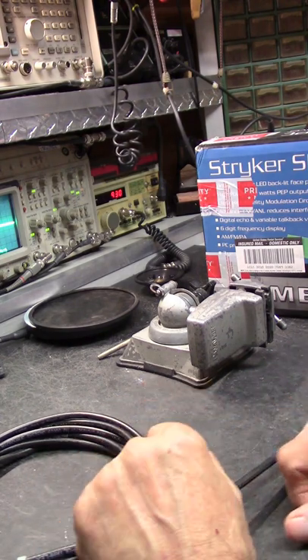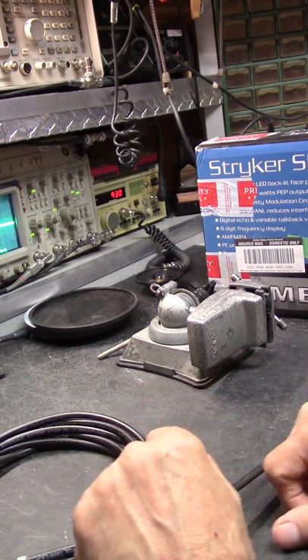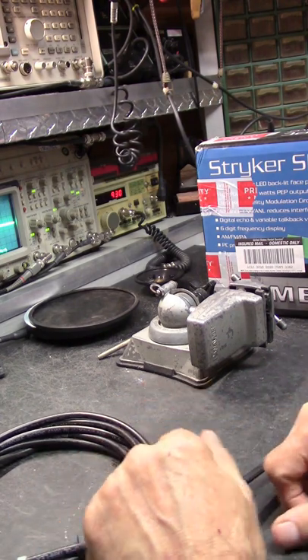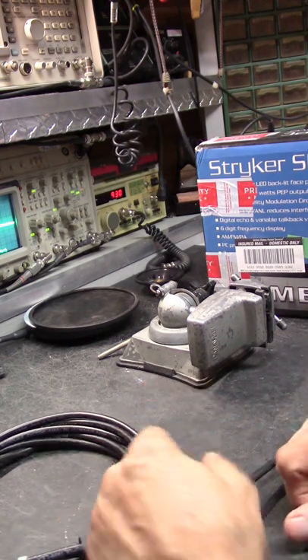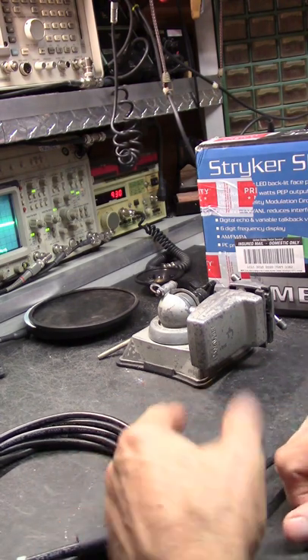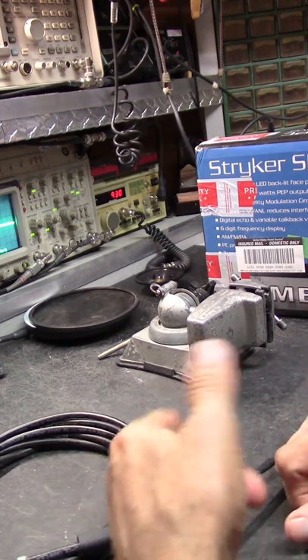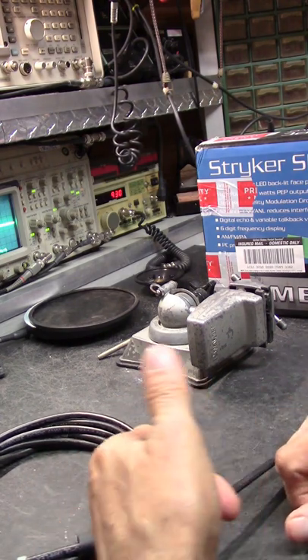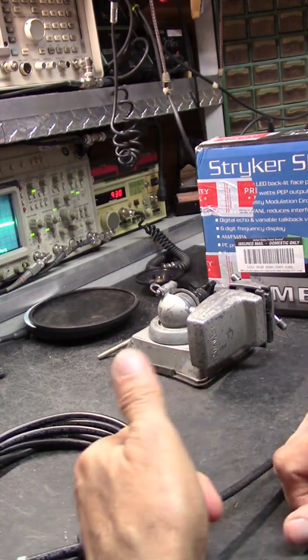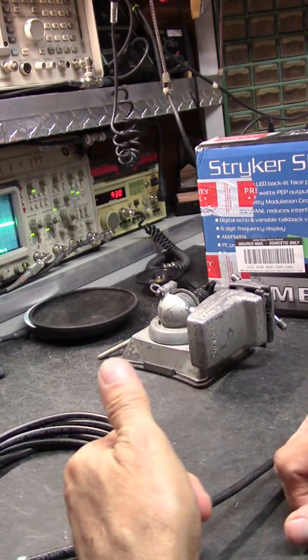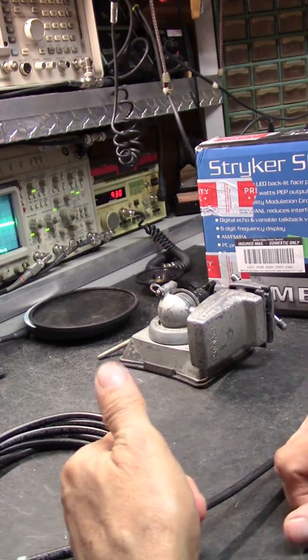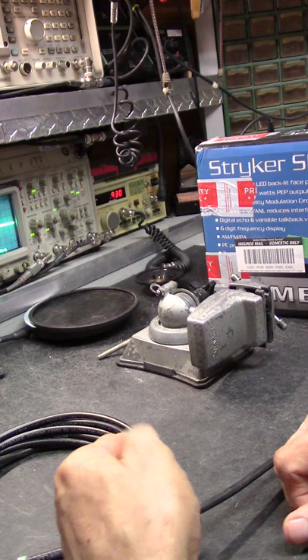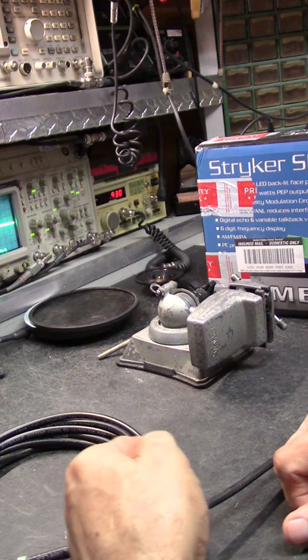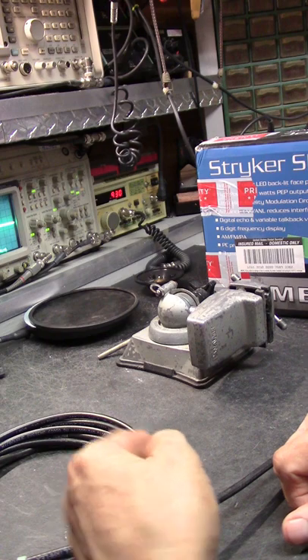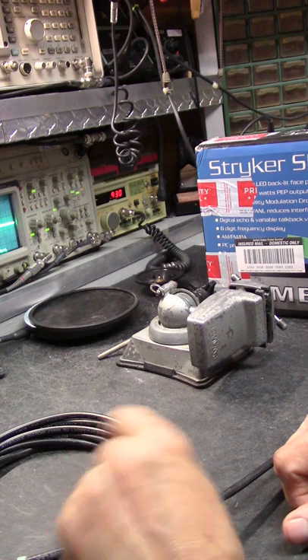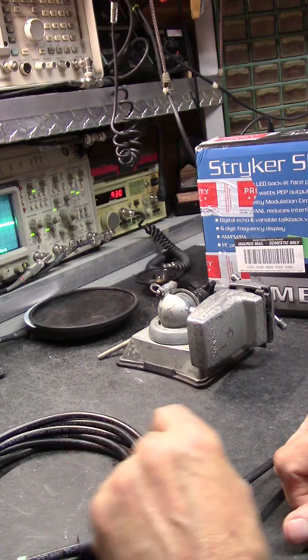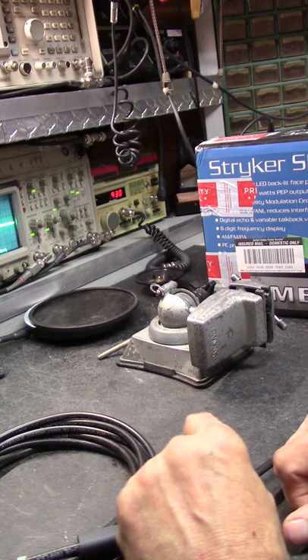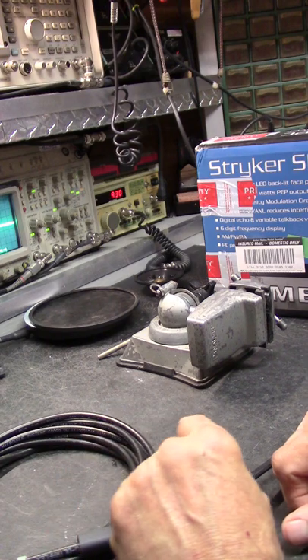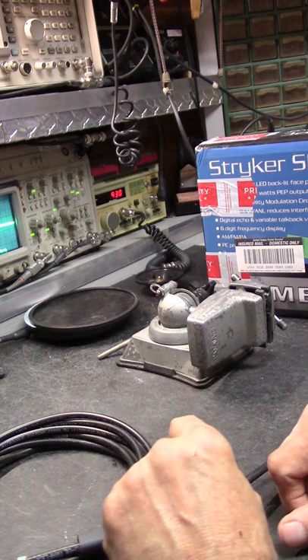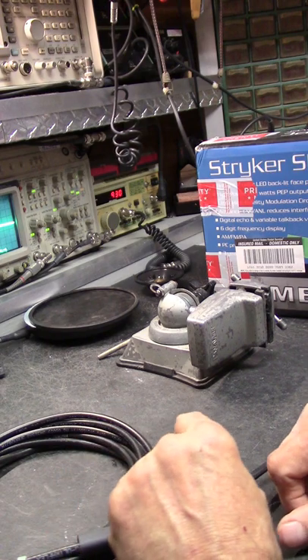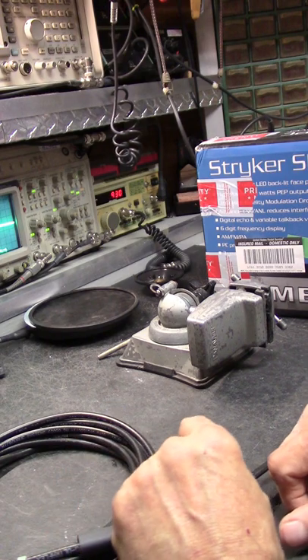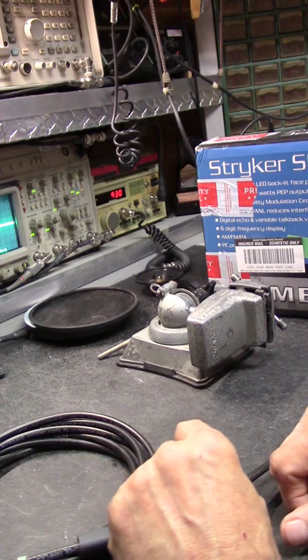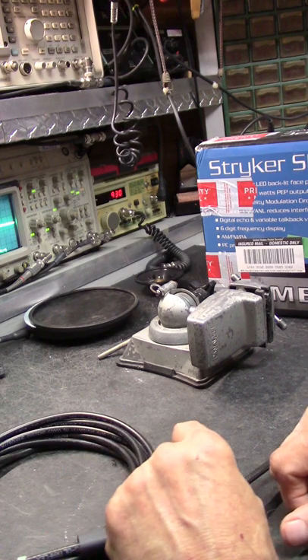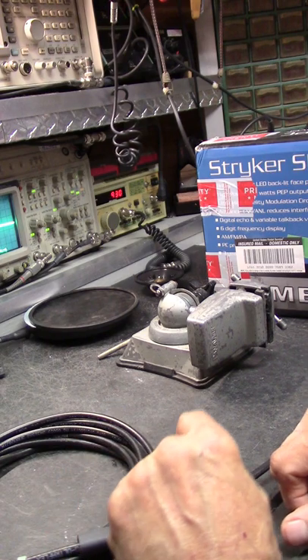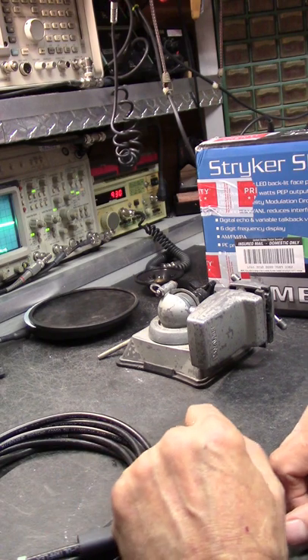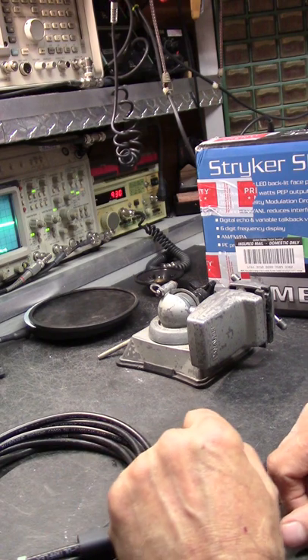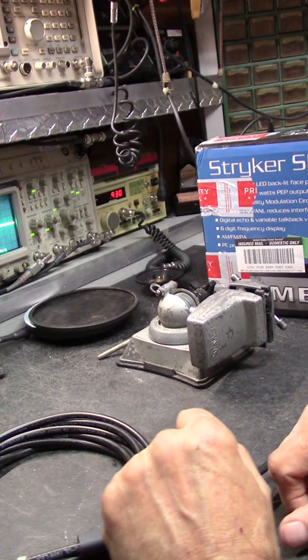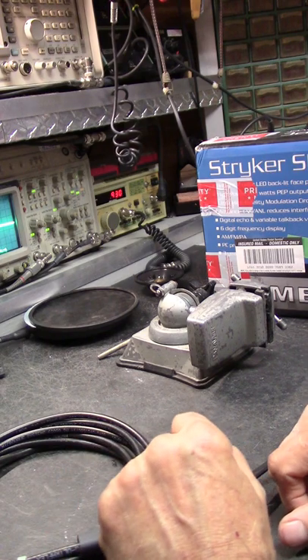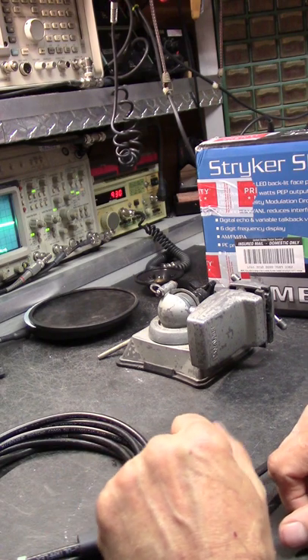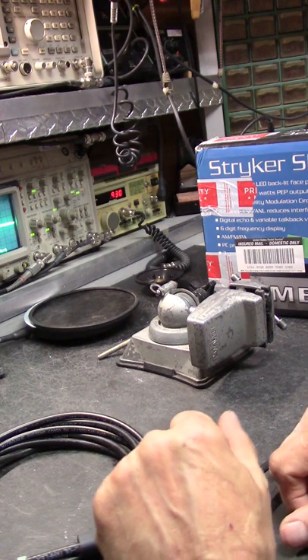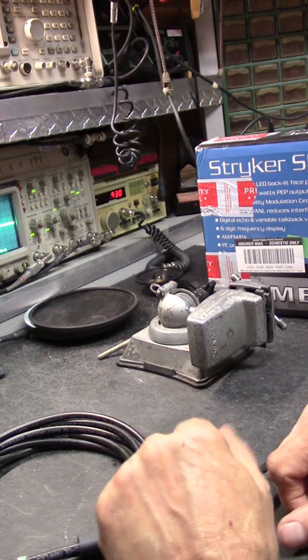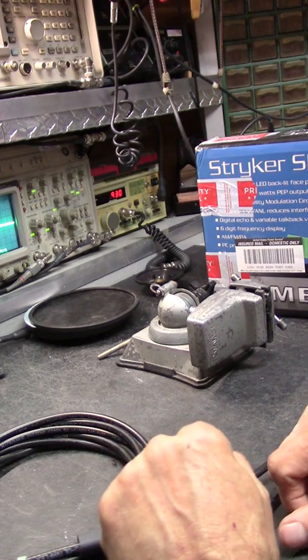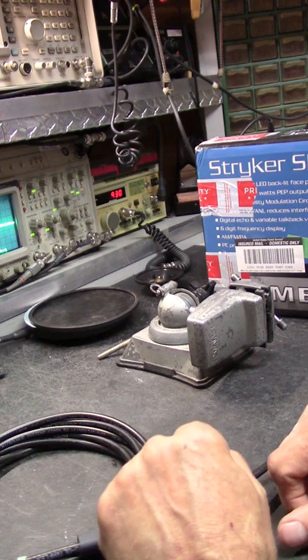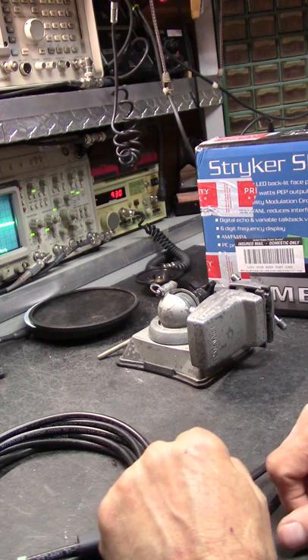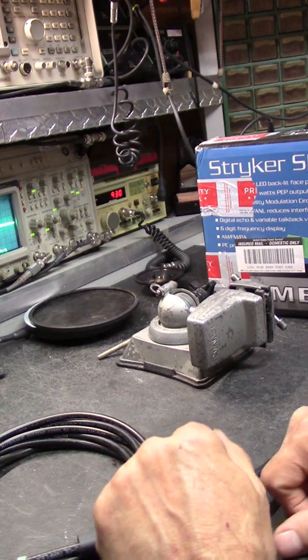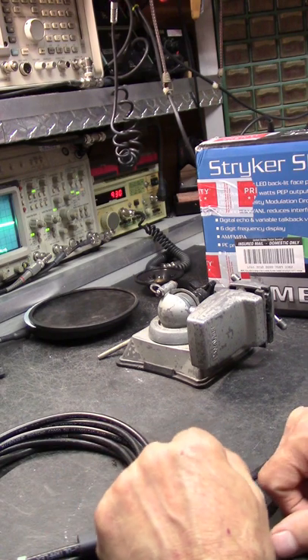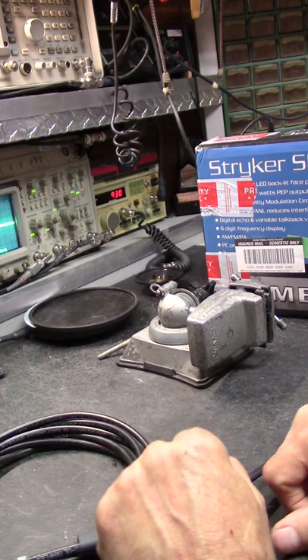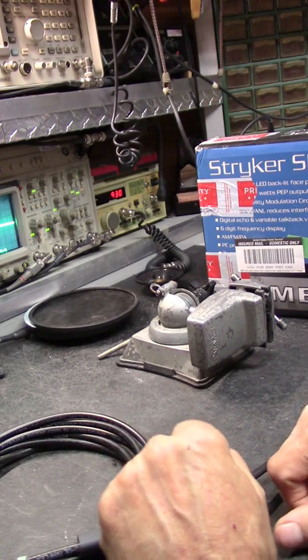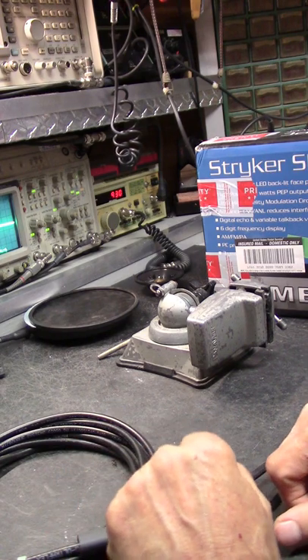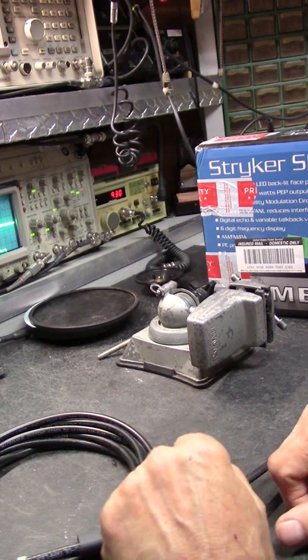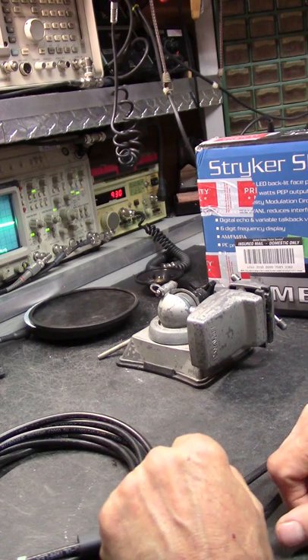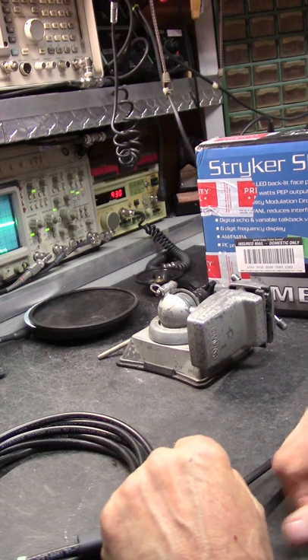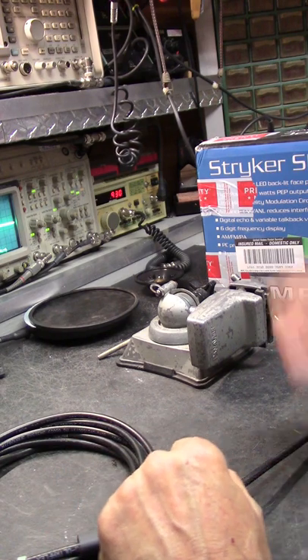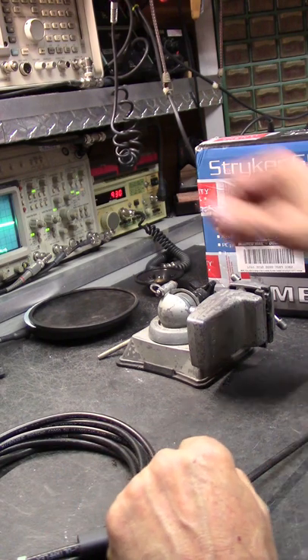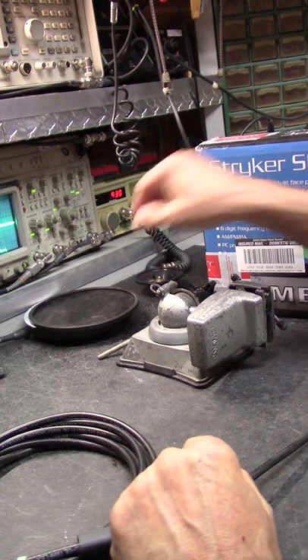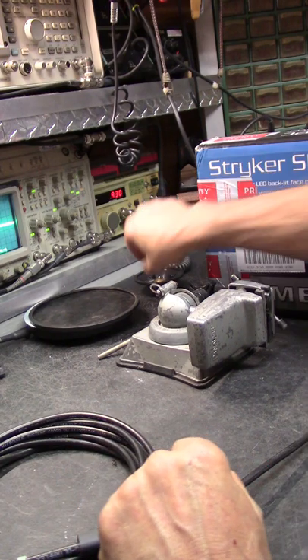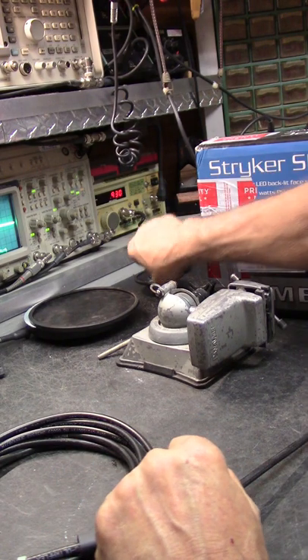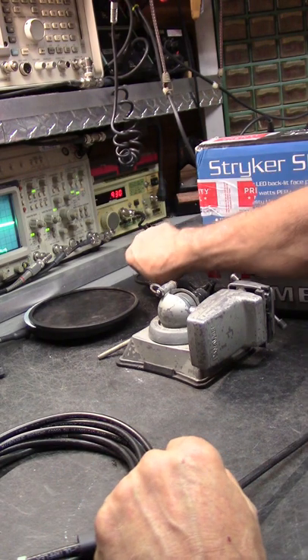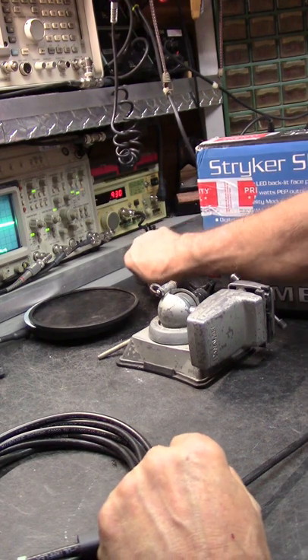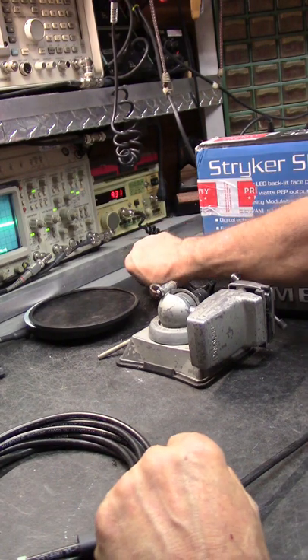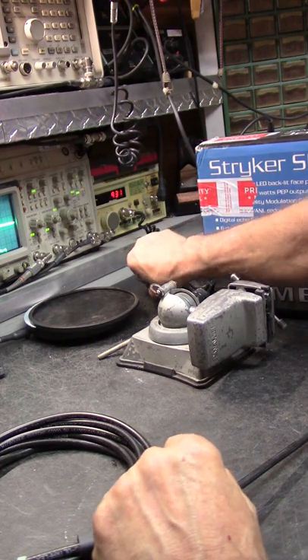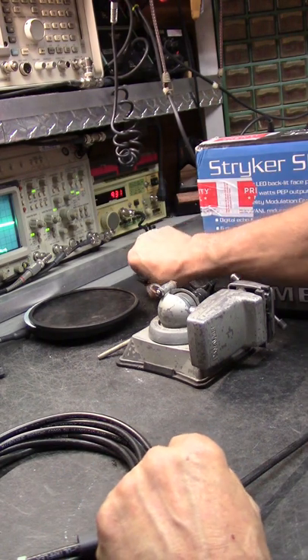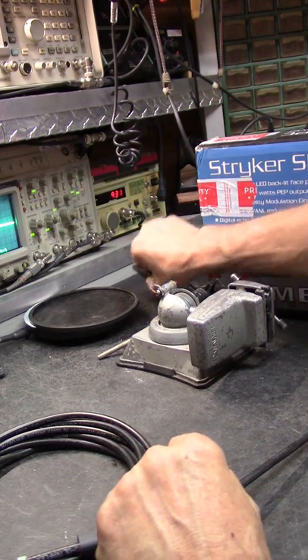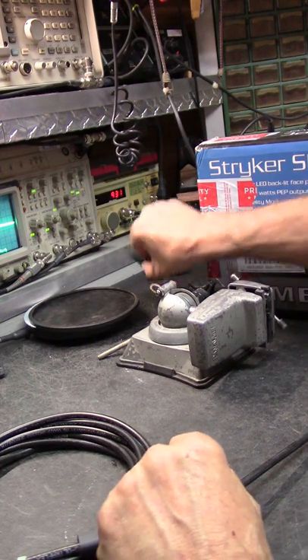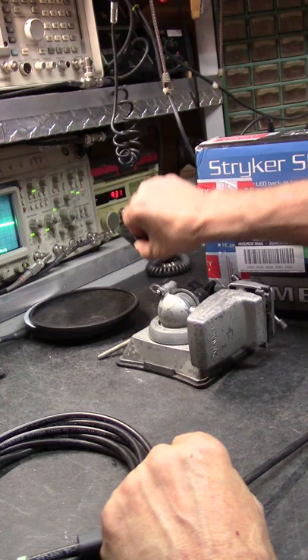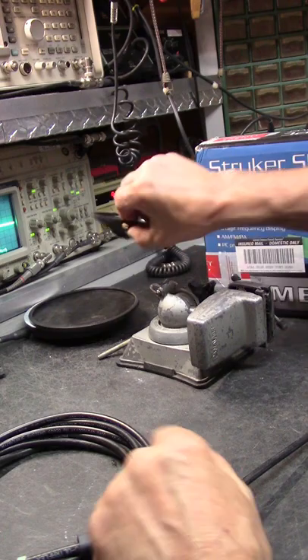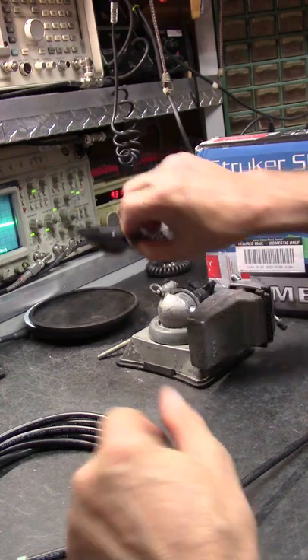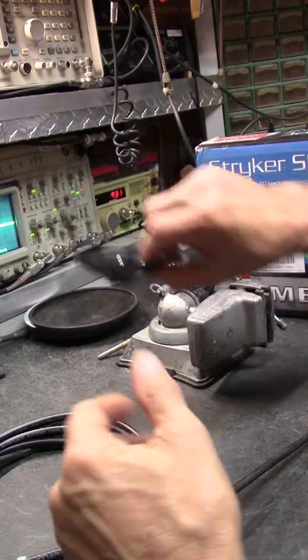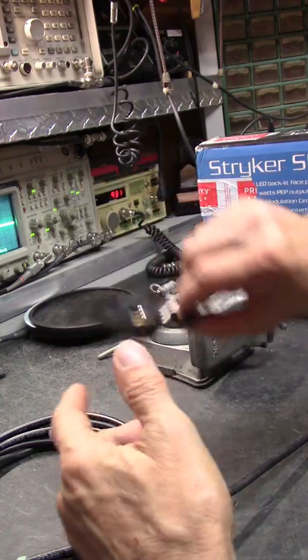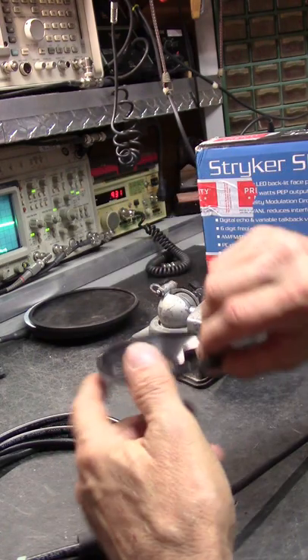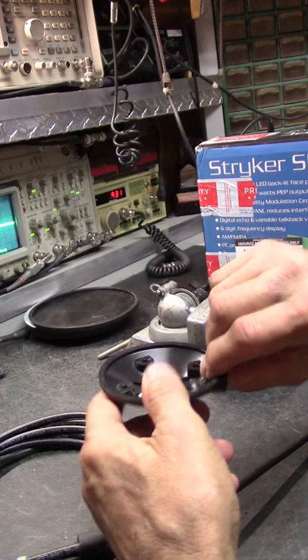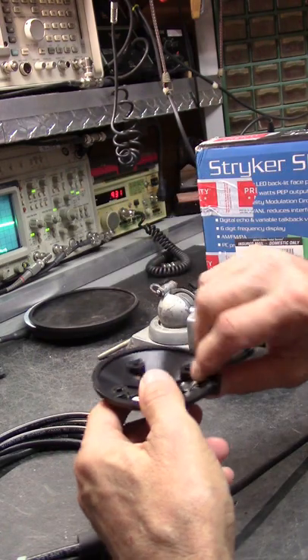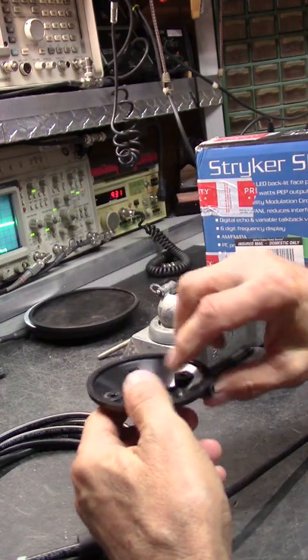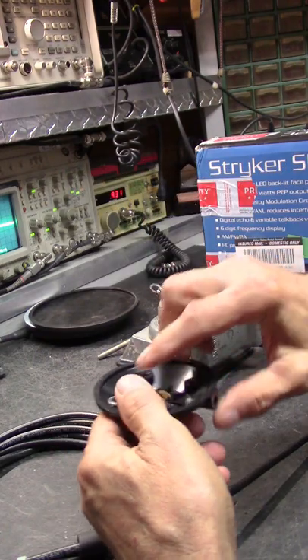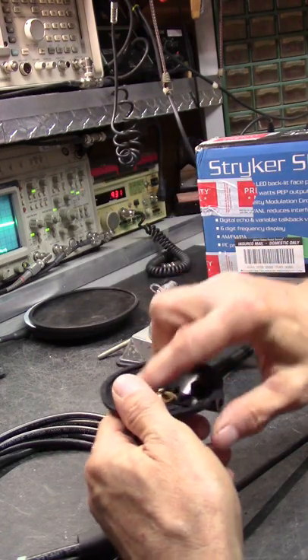I don't like doing this grunt work, I really don't — it's very, very time consuming soldering all this stuff together.